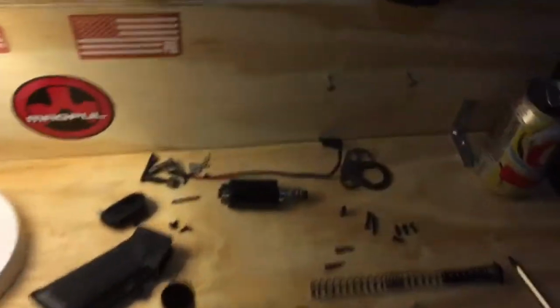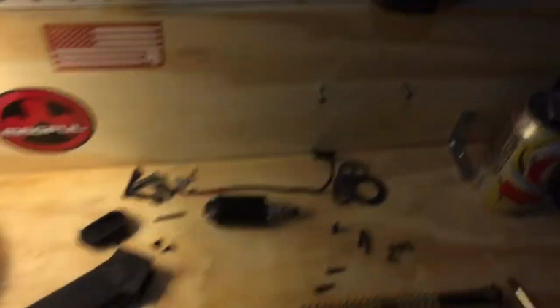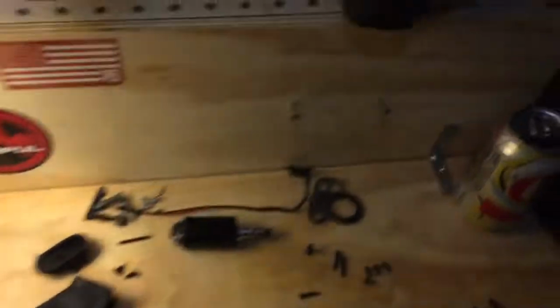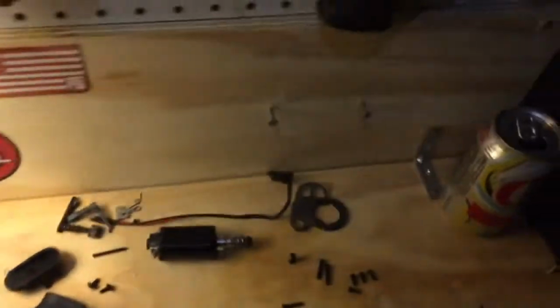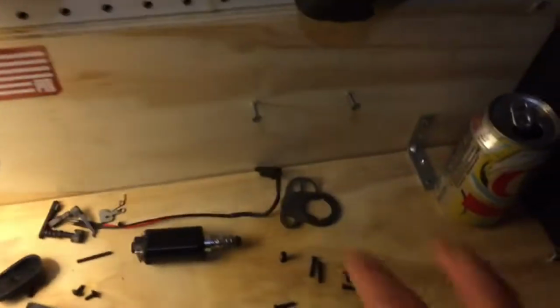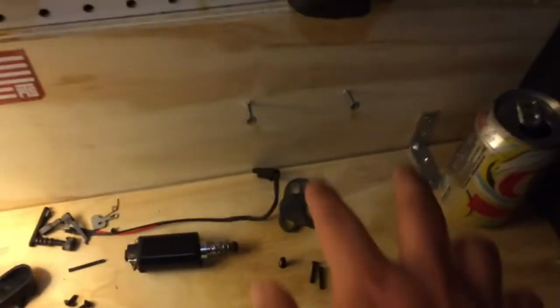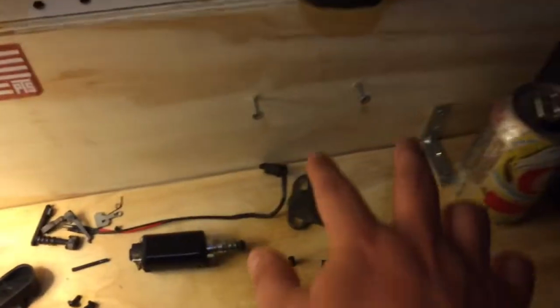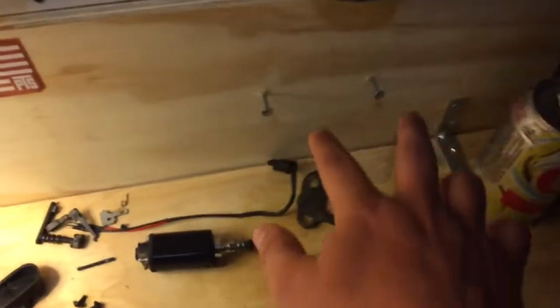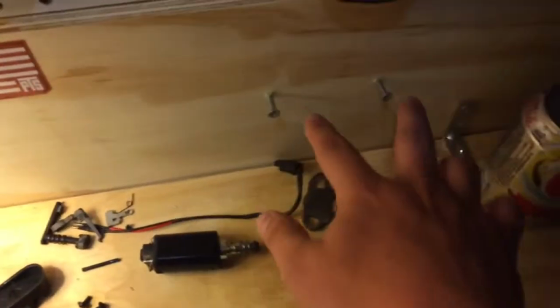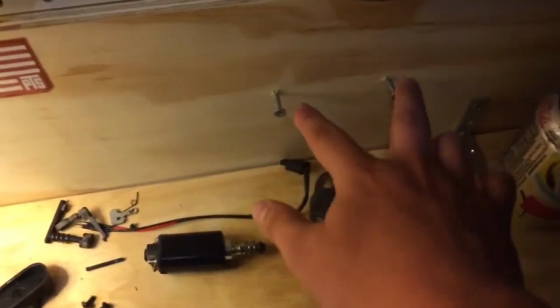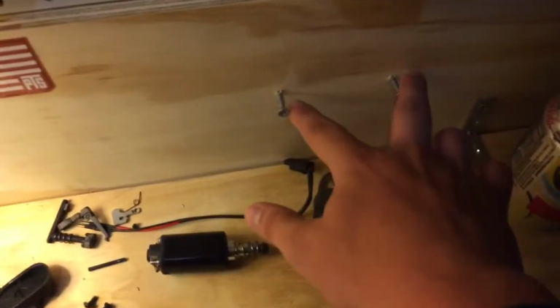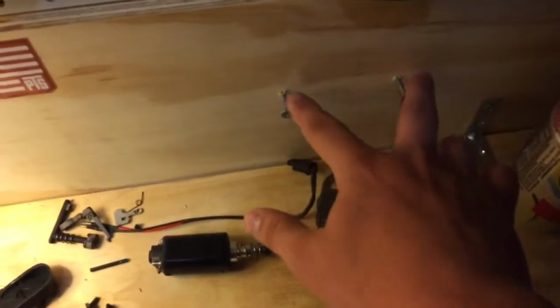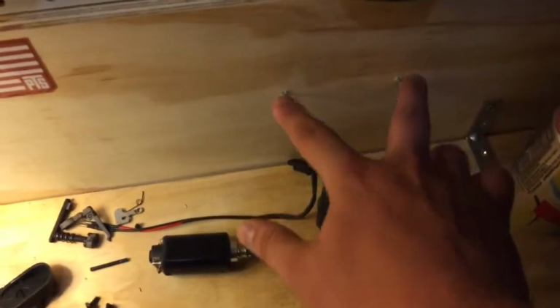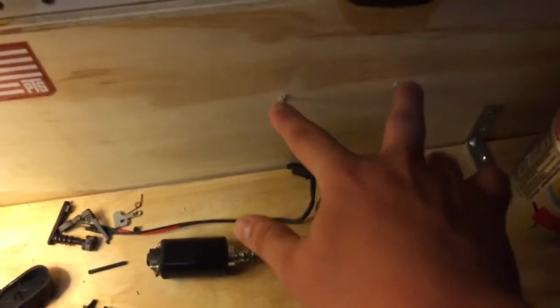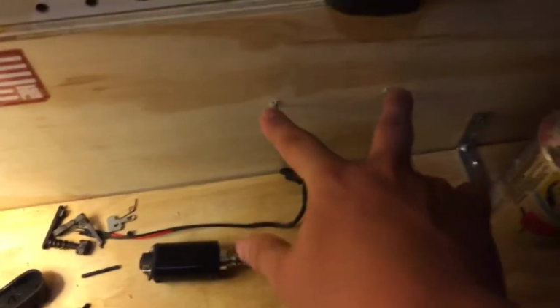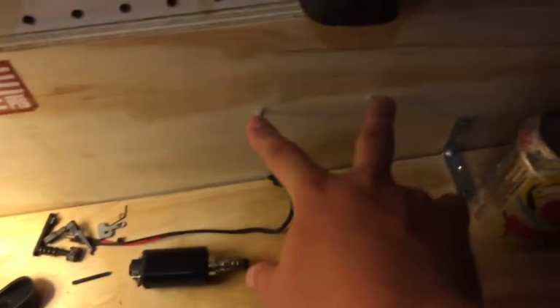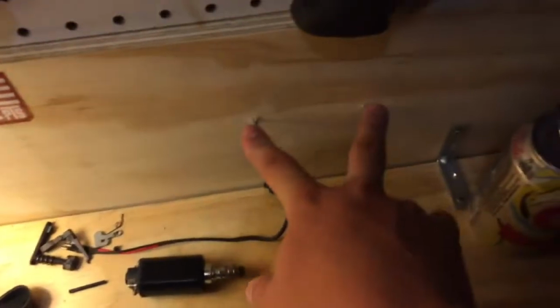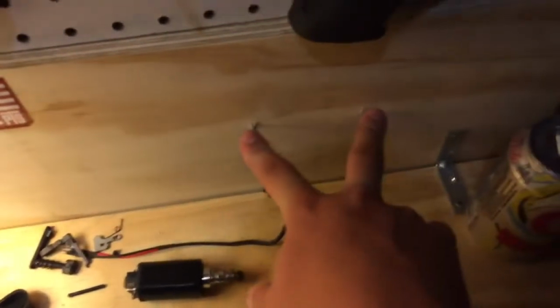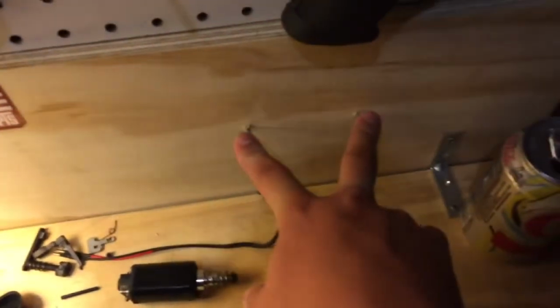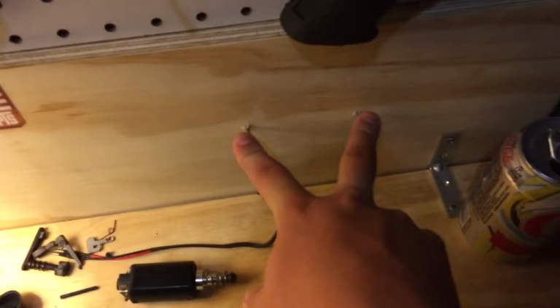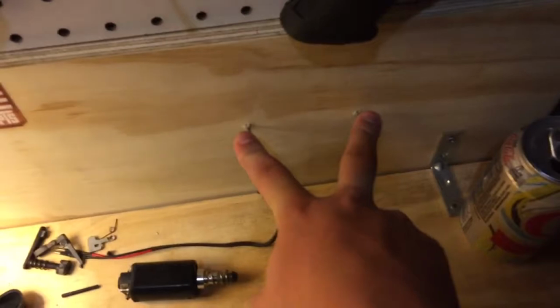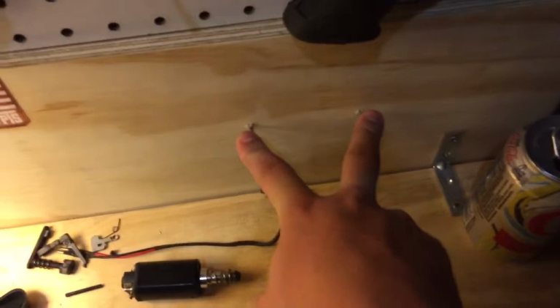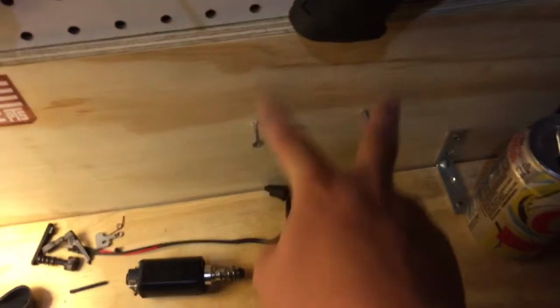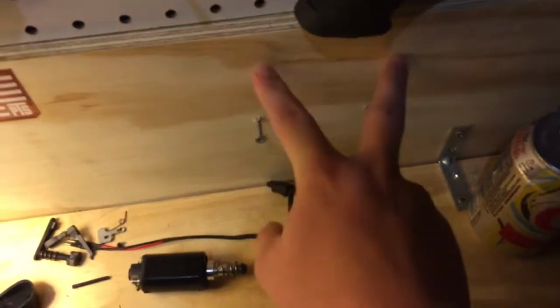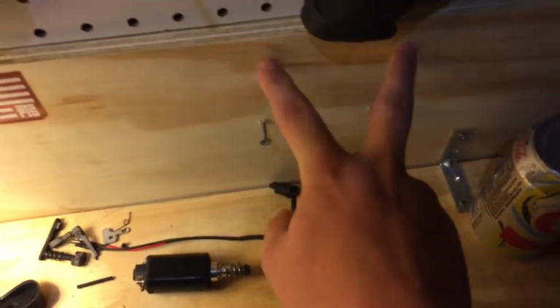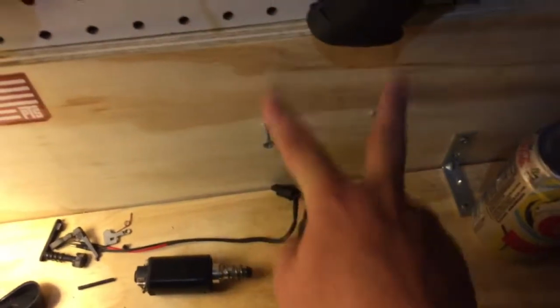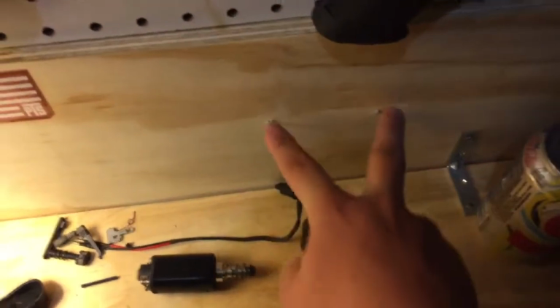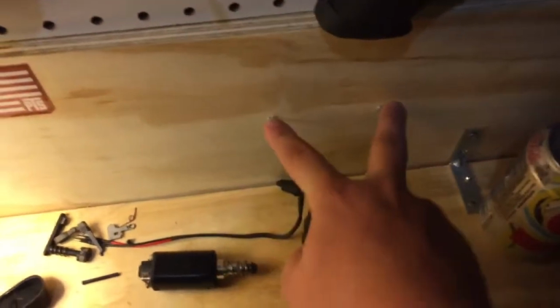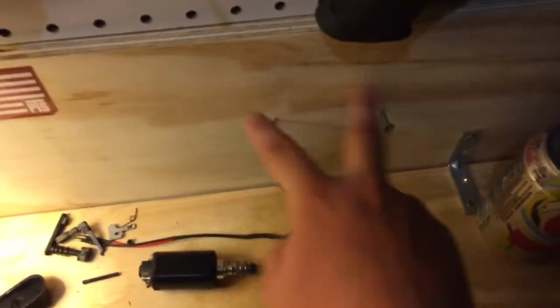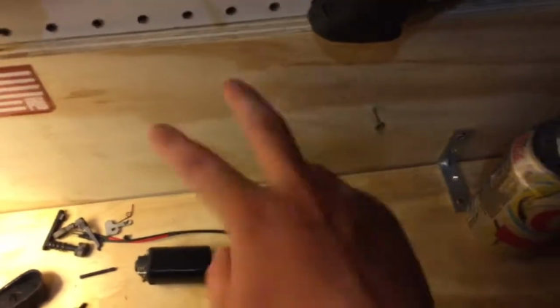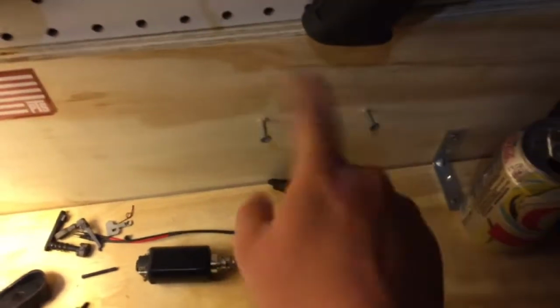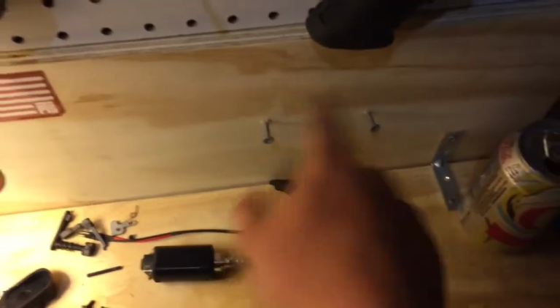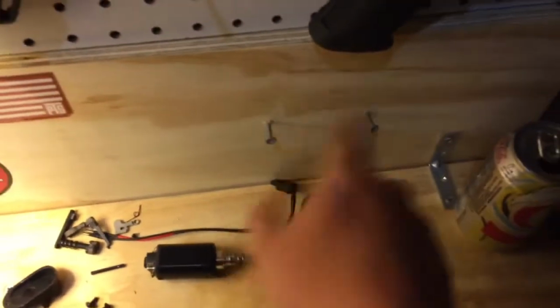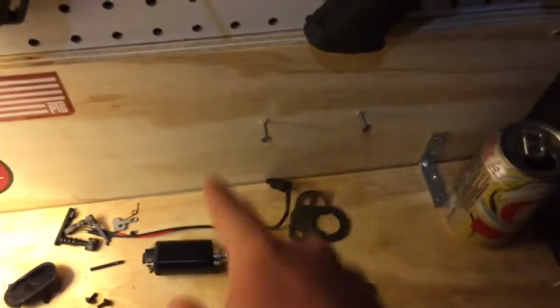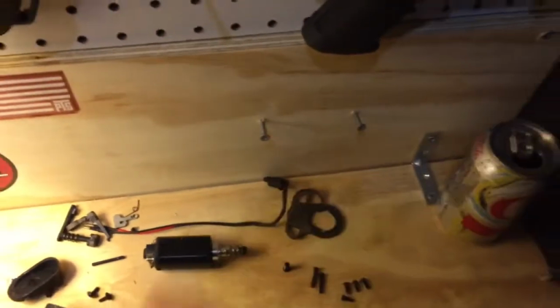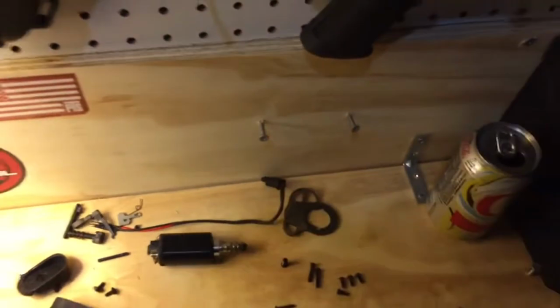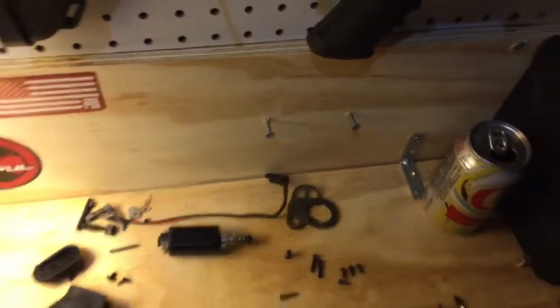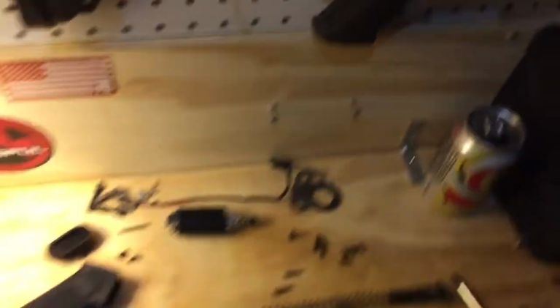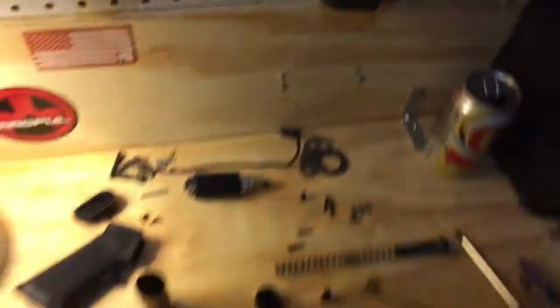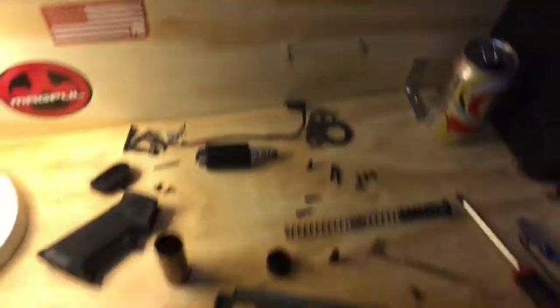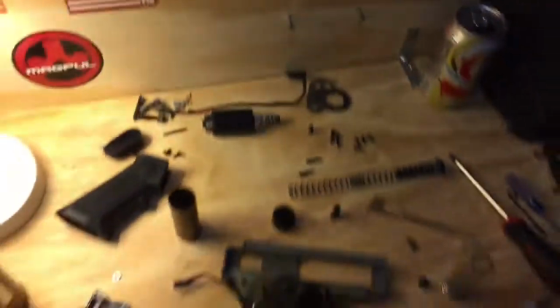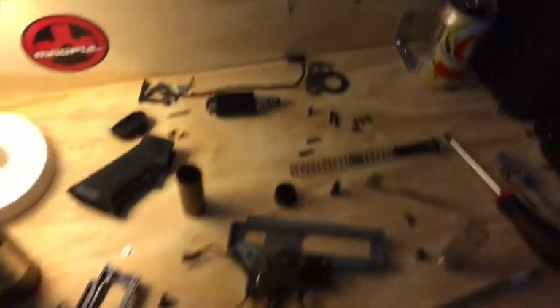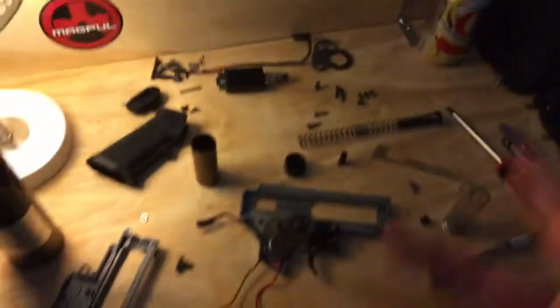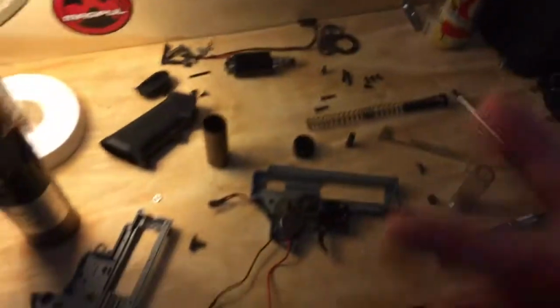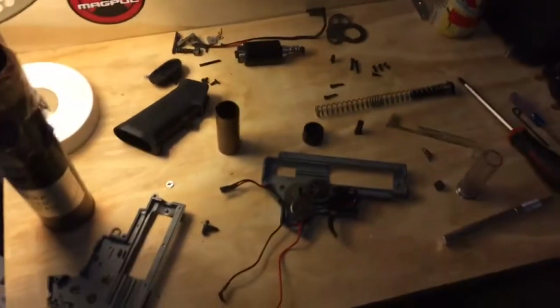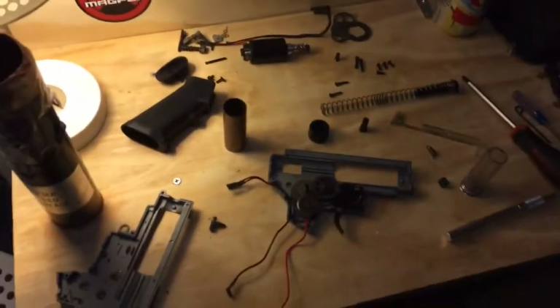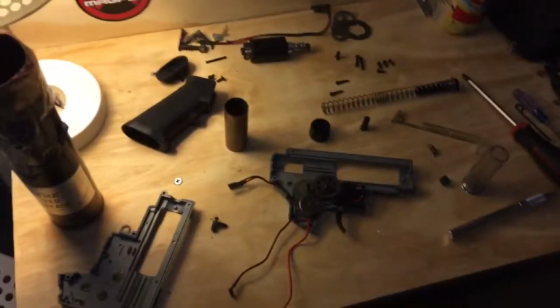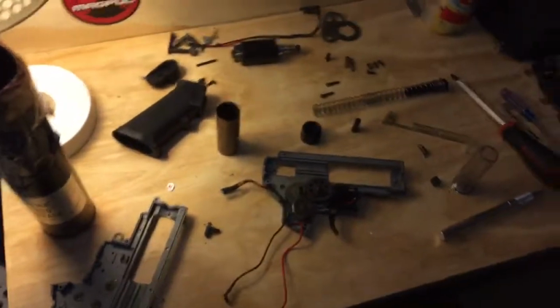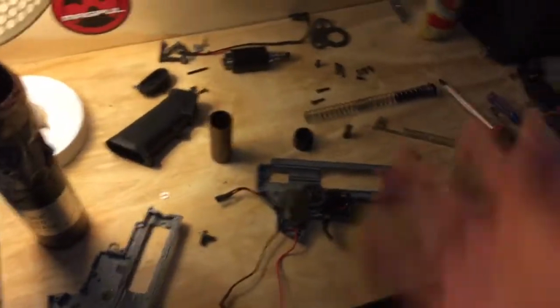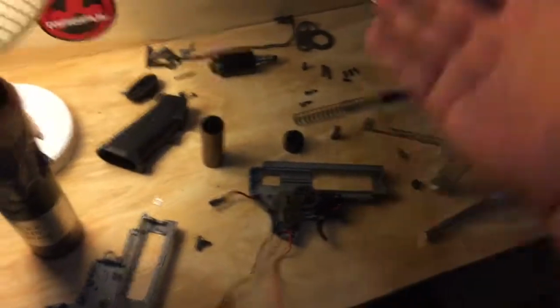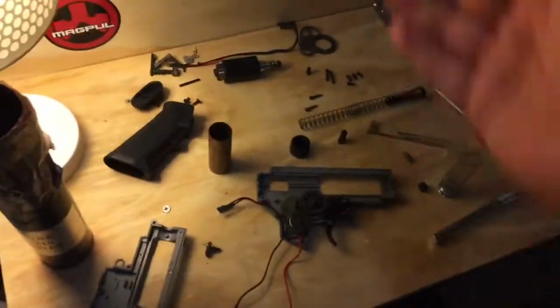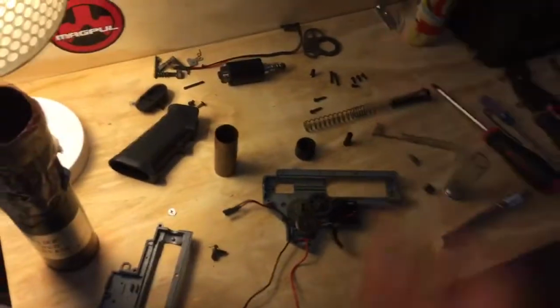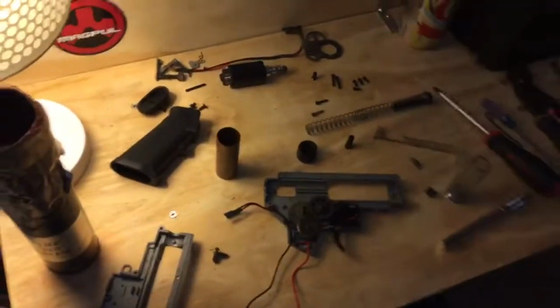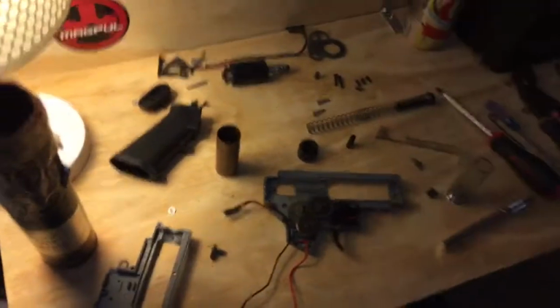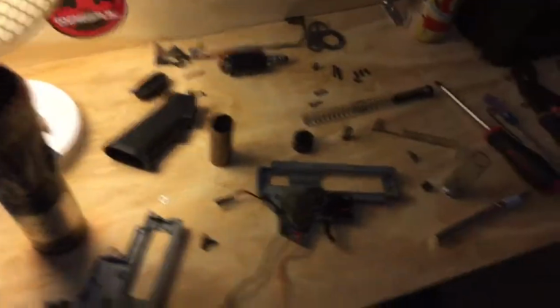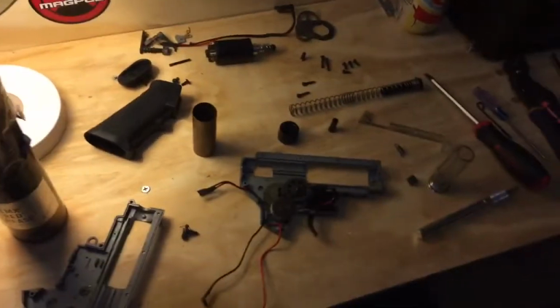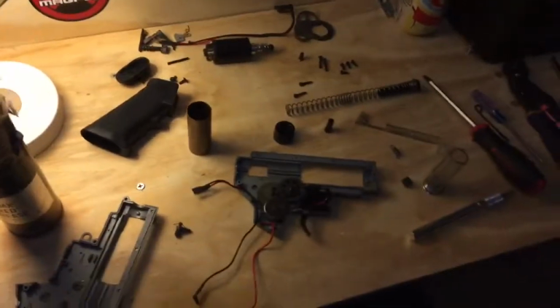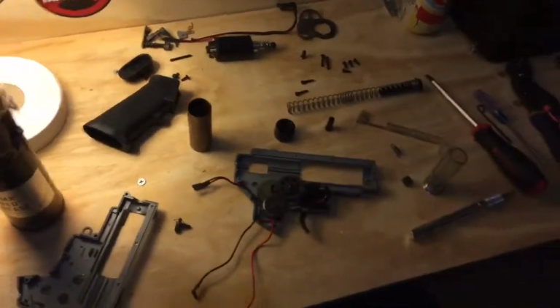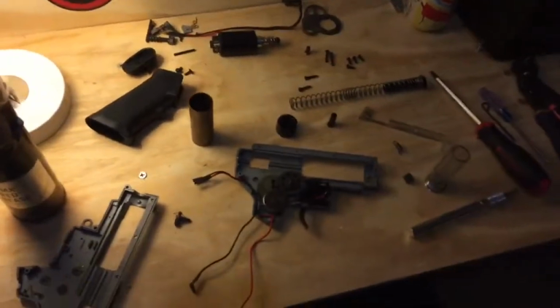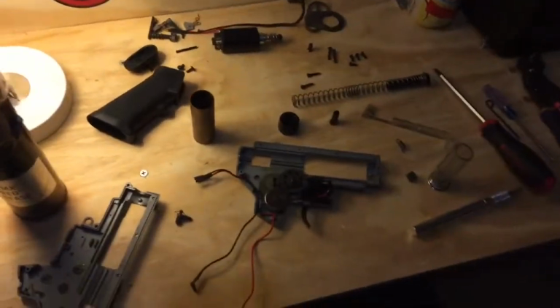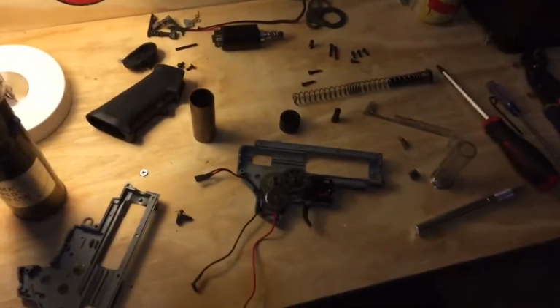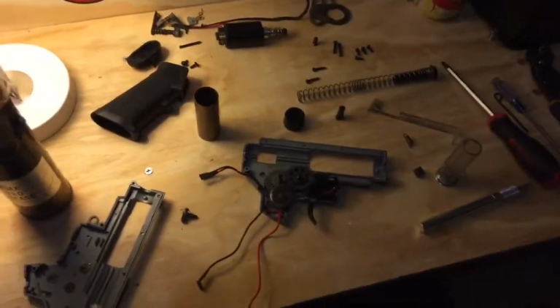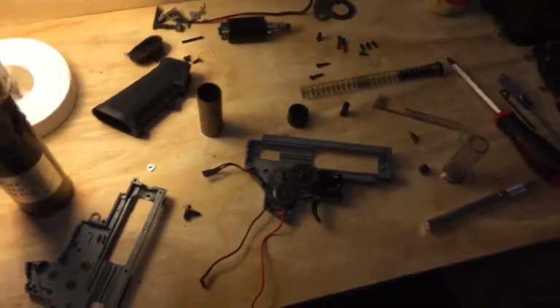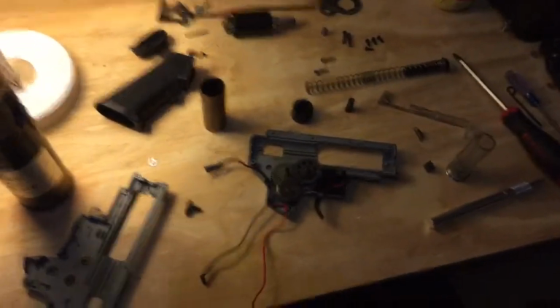Speaking of mounts, I do actually have a mount for my phone that I can sit right here and put Netflix on — I watch Netflix or YouTube tutorials if I need to, or whatever.